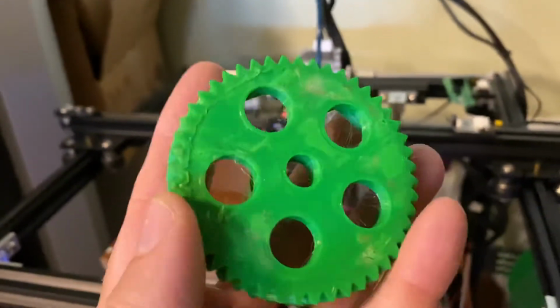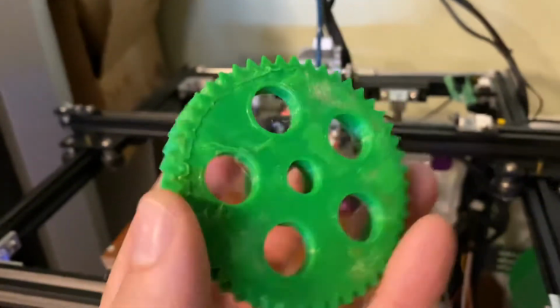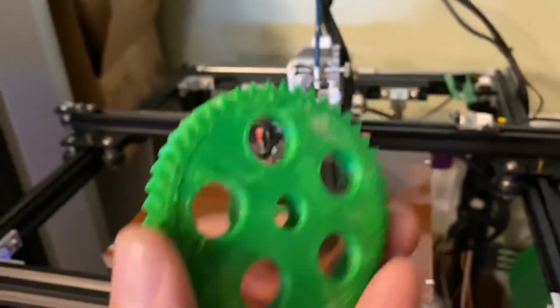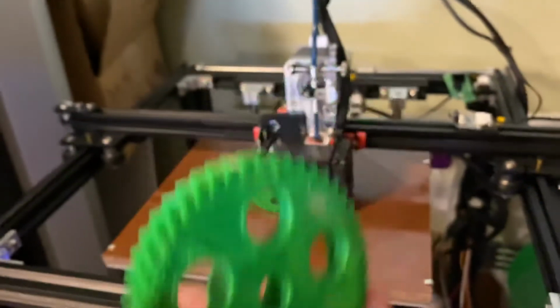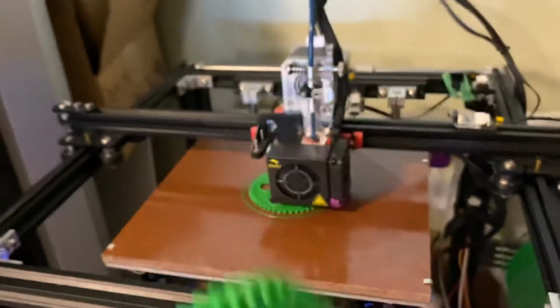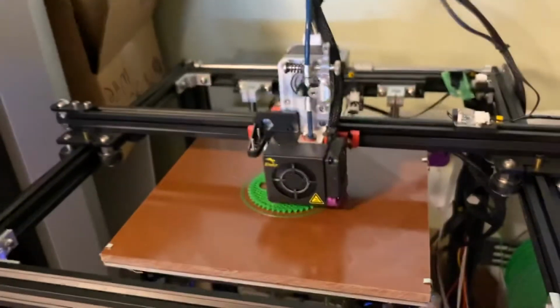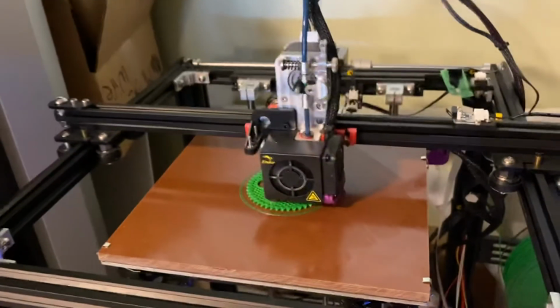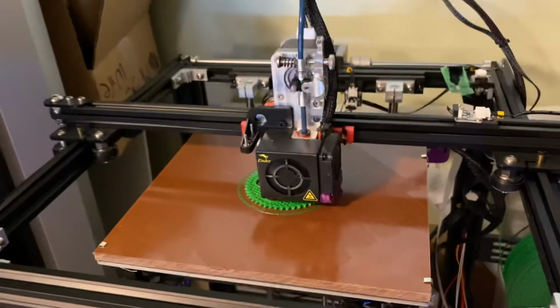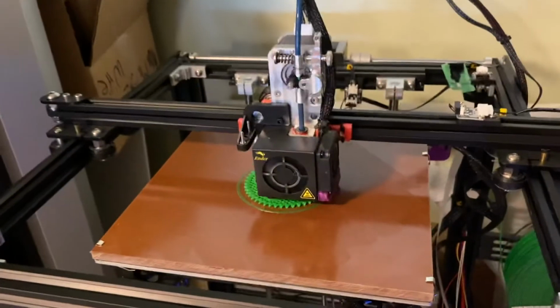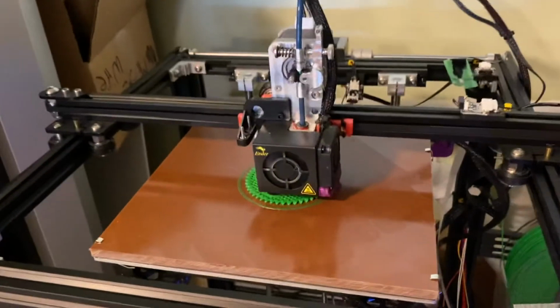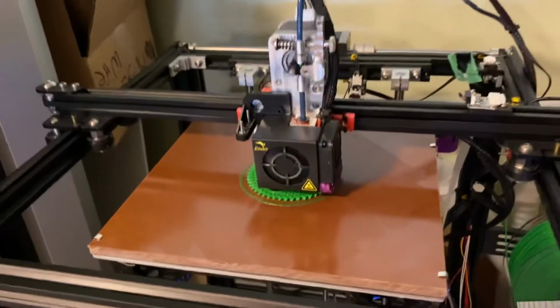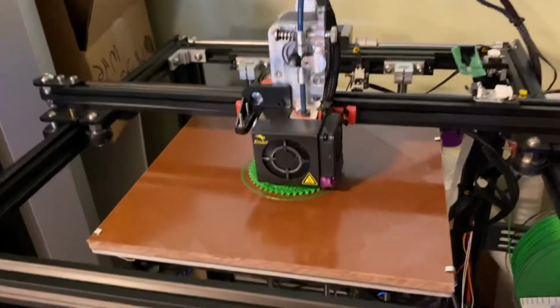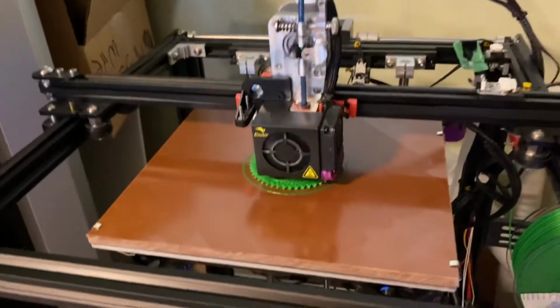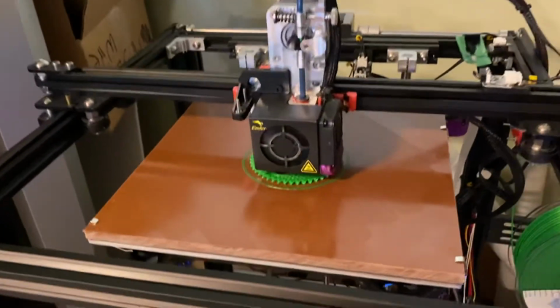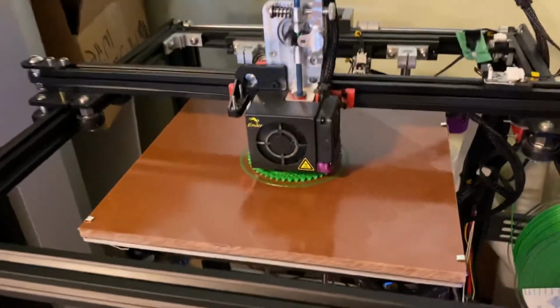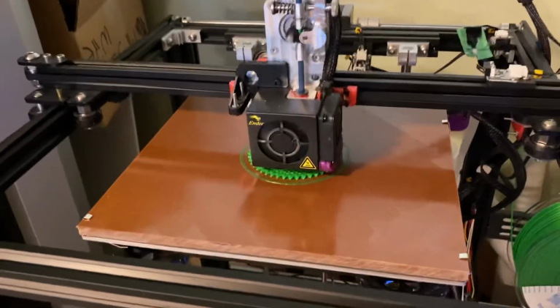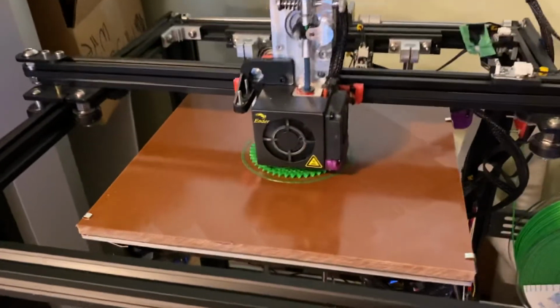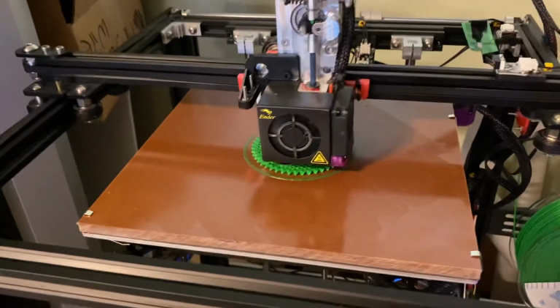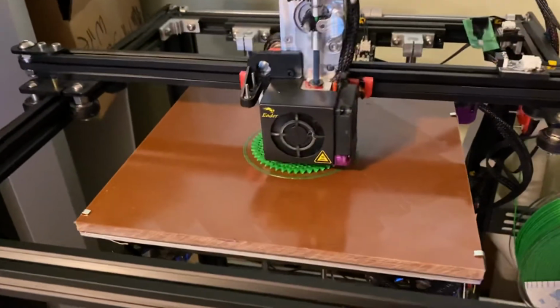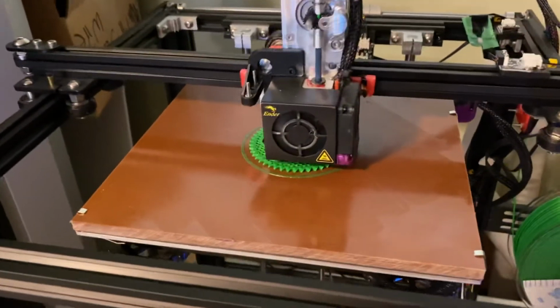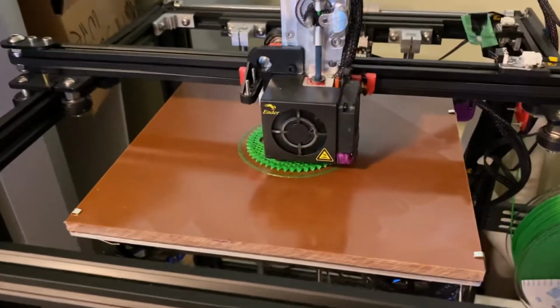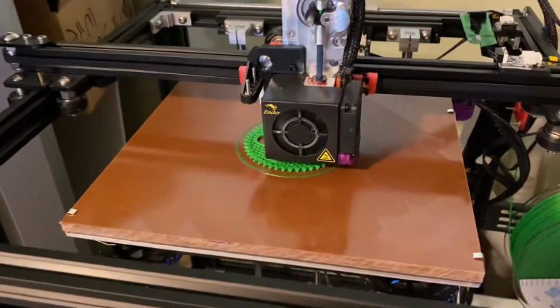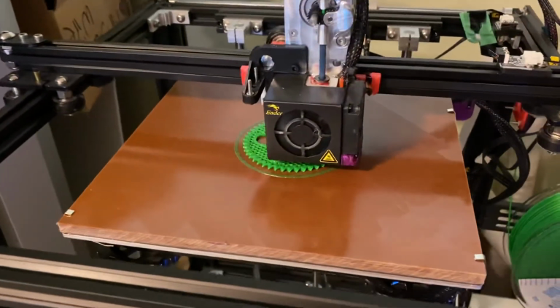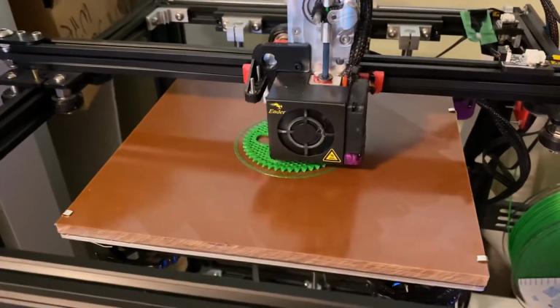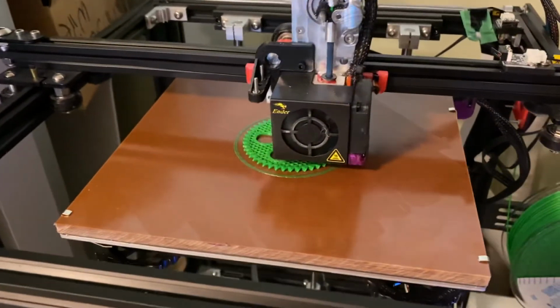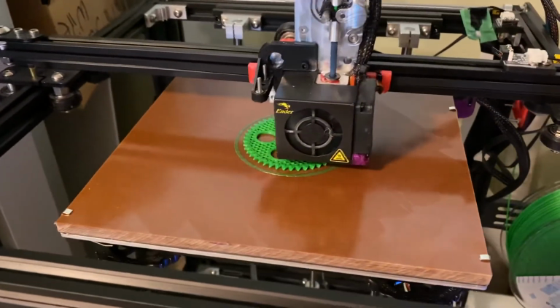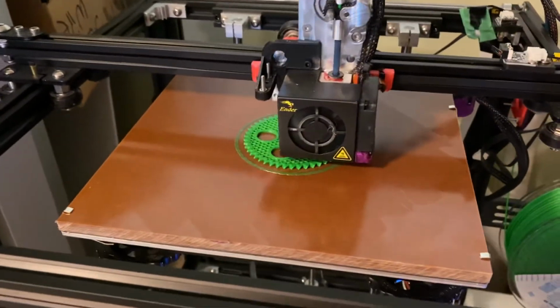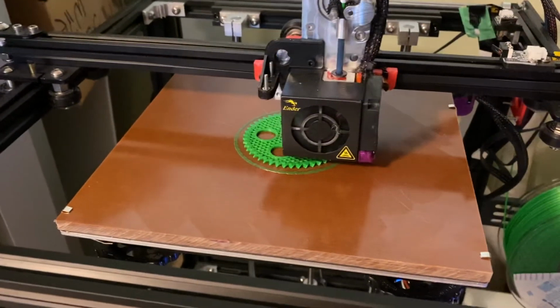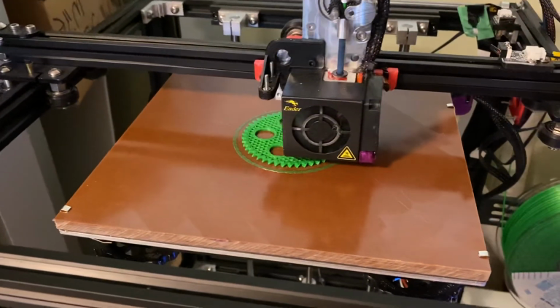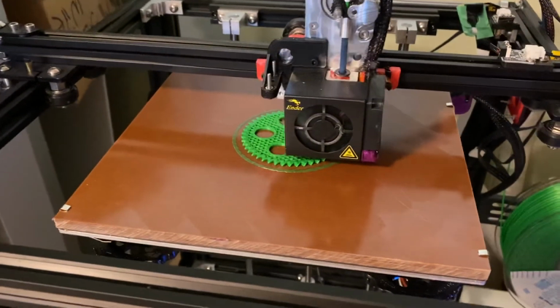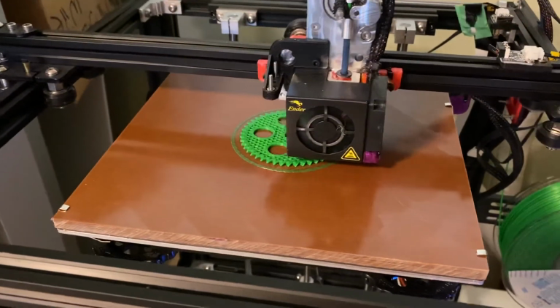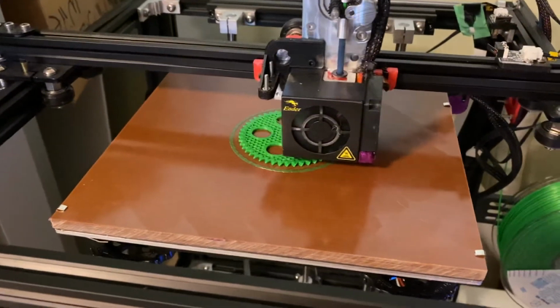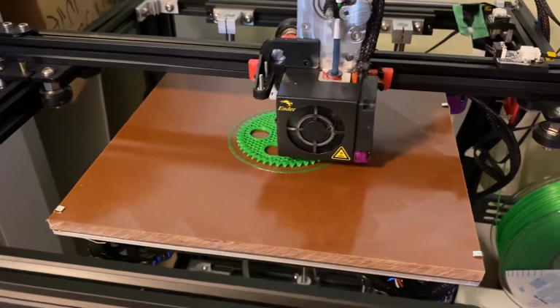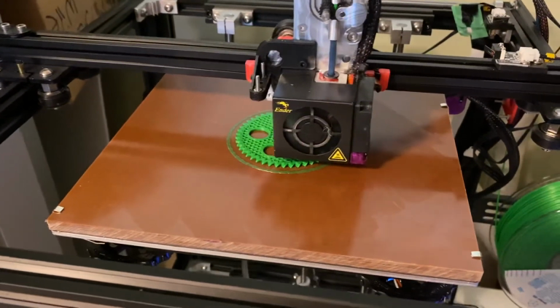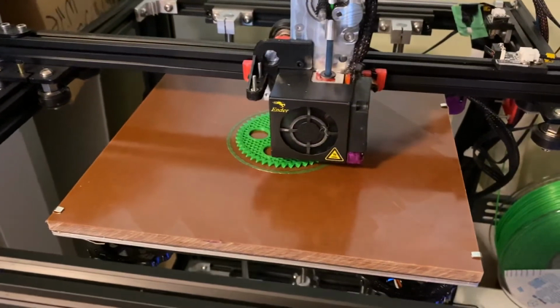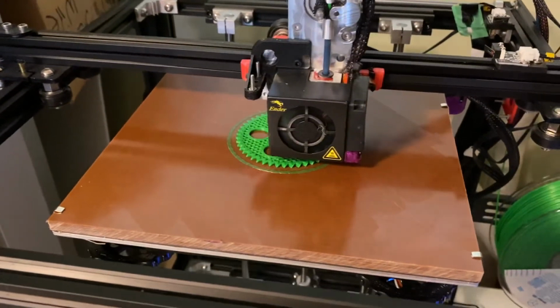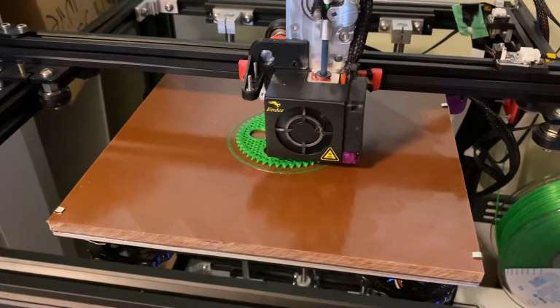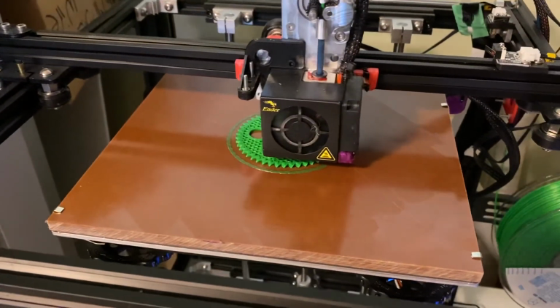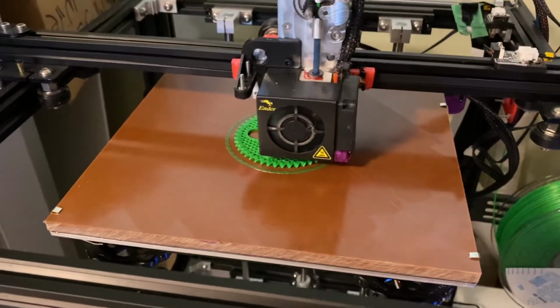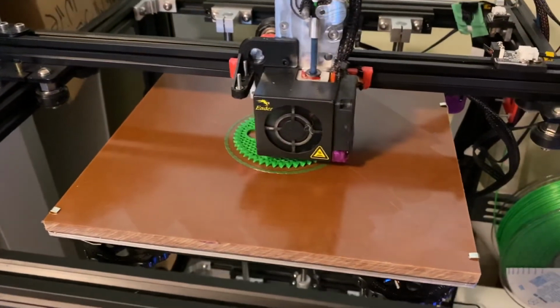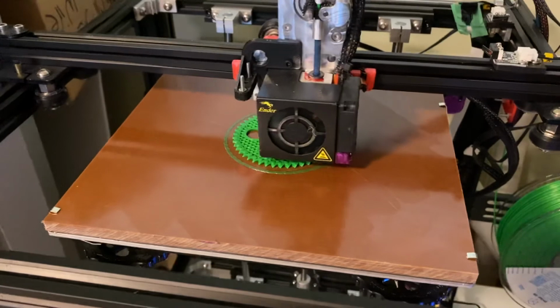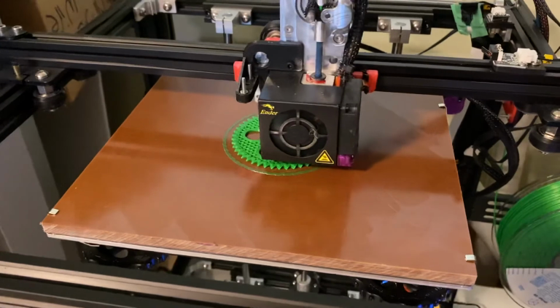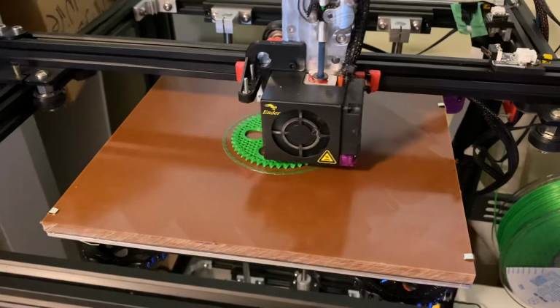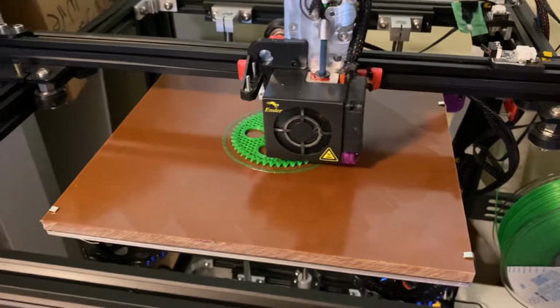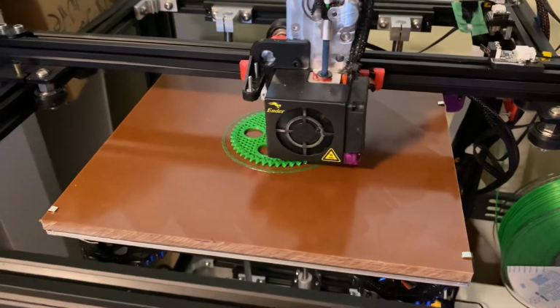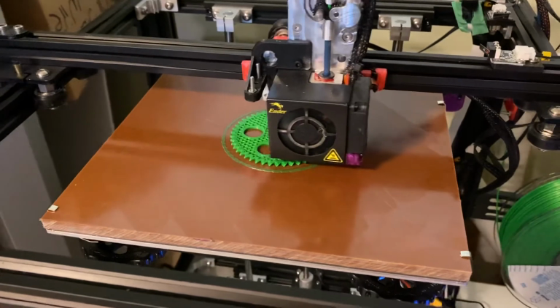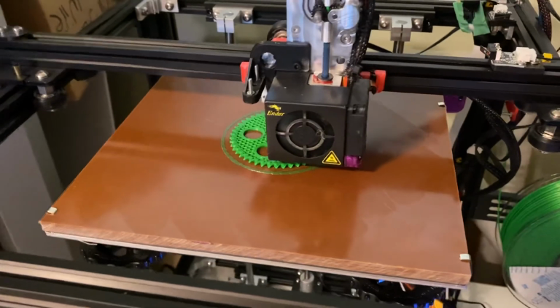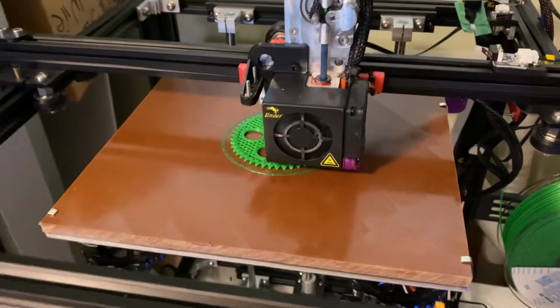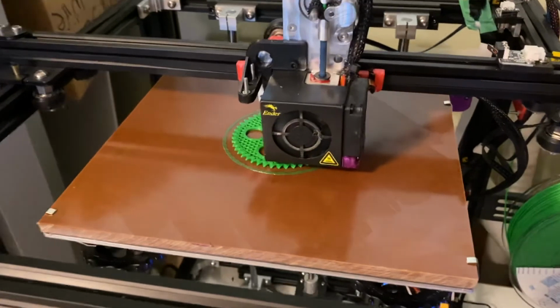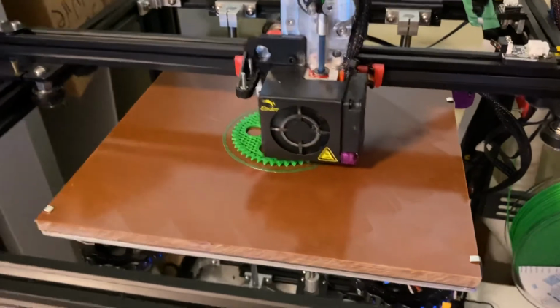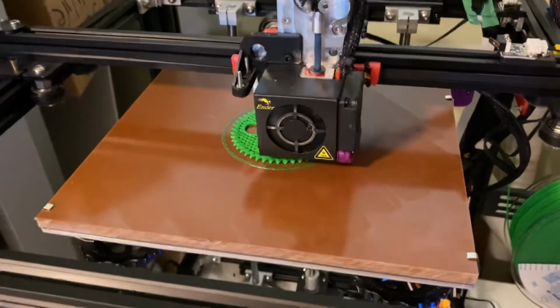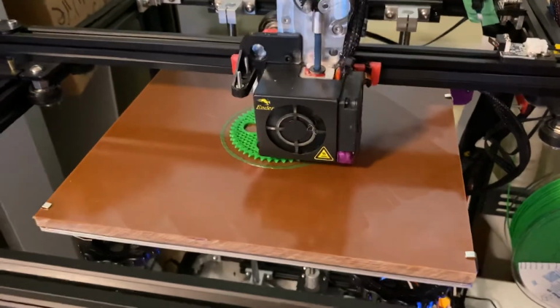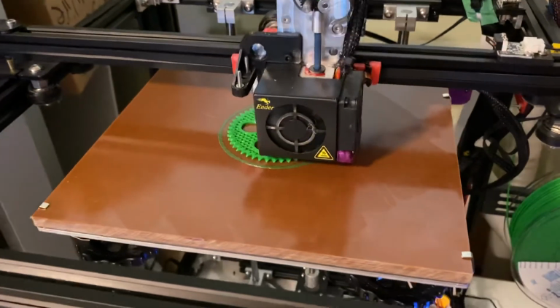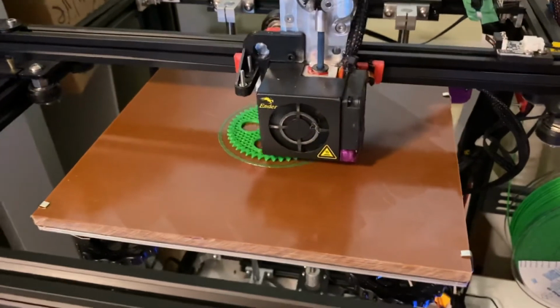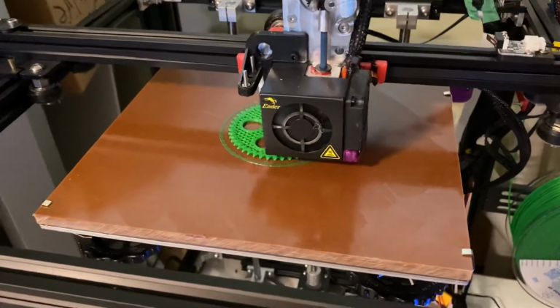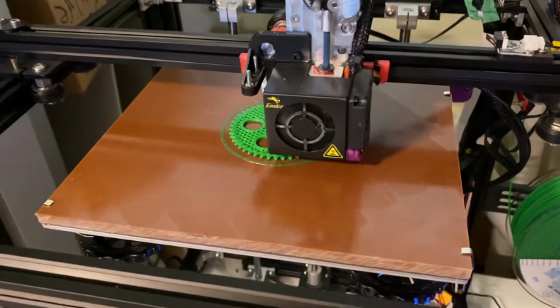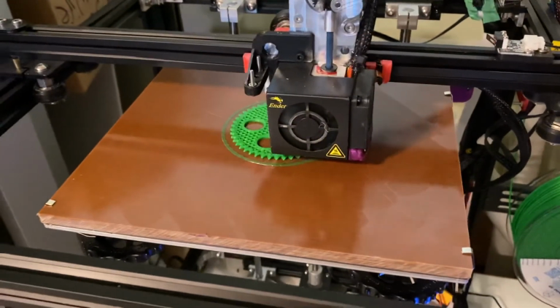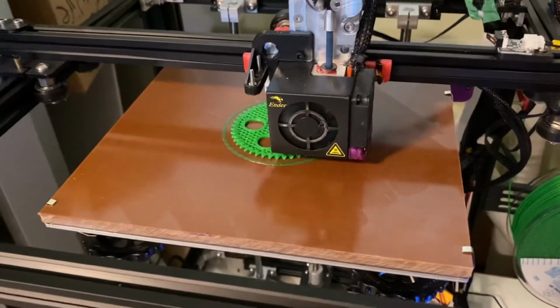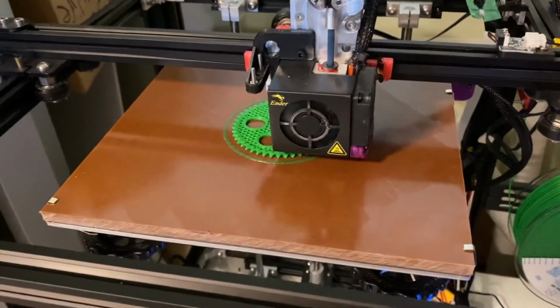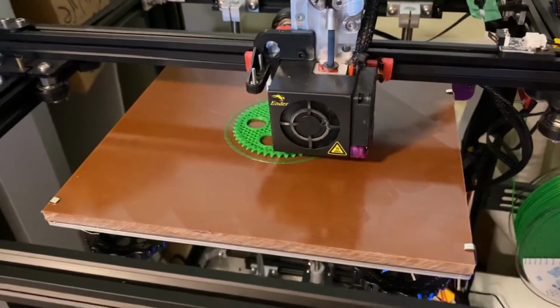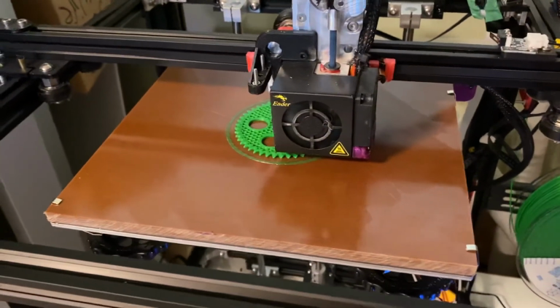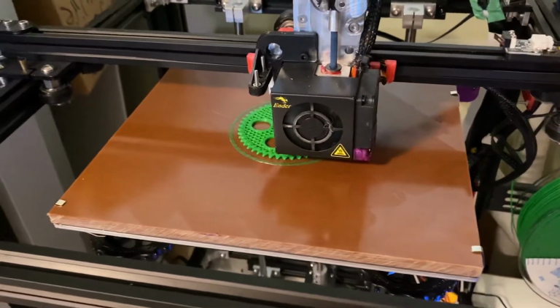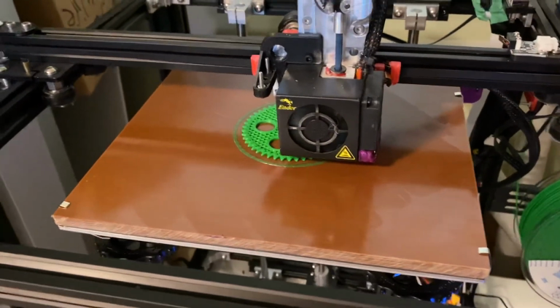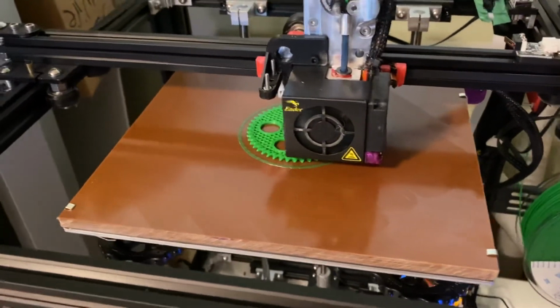So I'm trying to print it again, this time with some PVA glue, to see if it works any better.